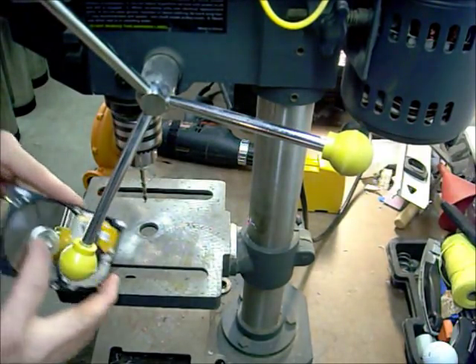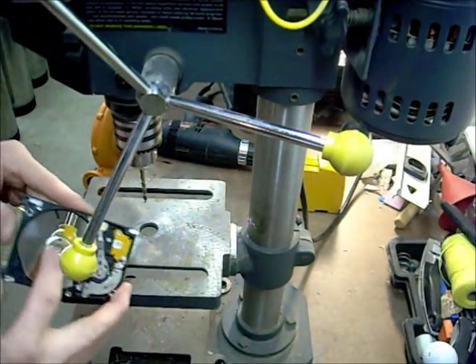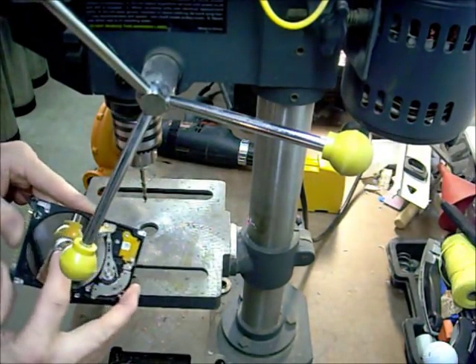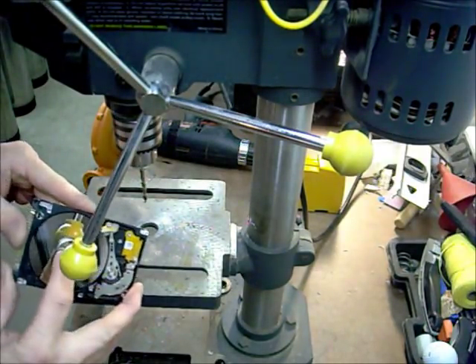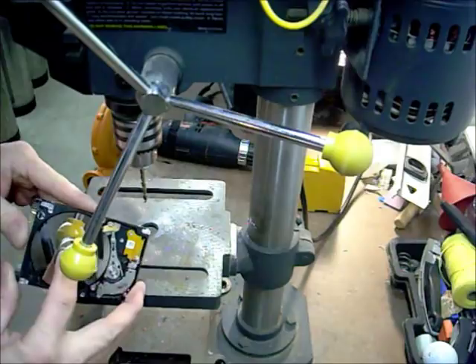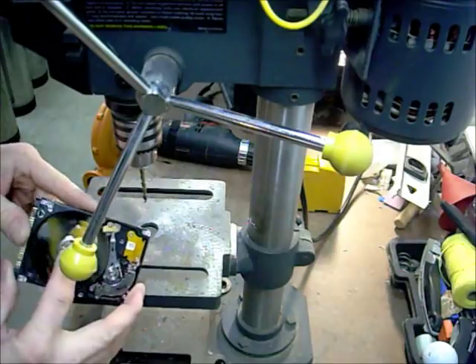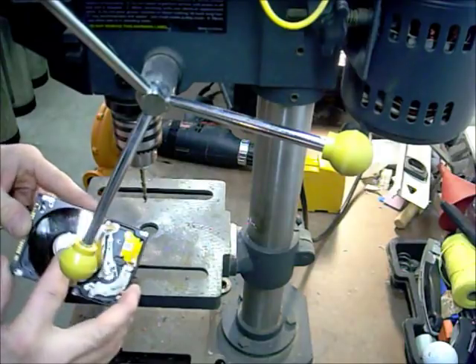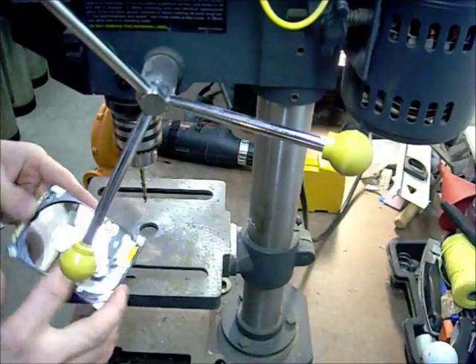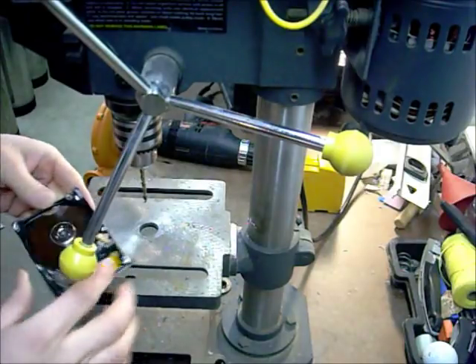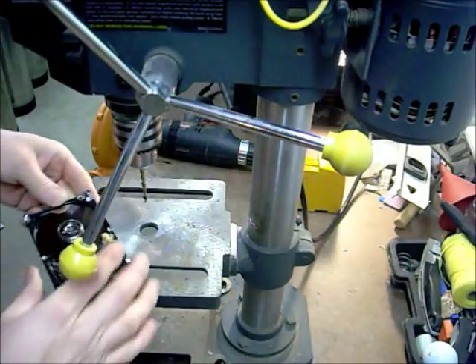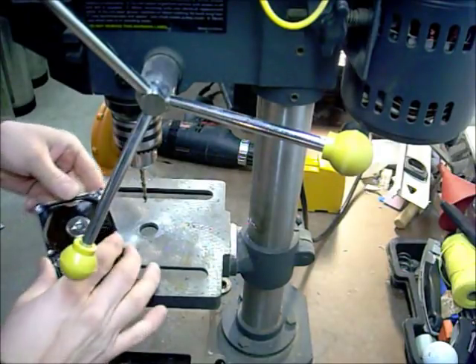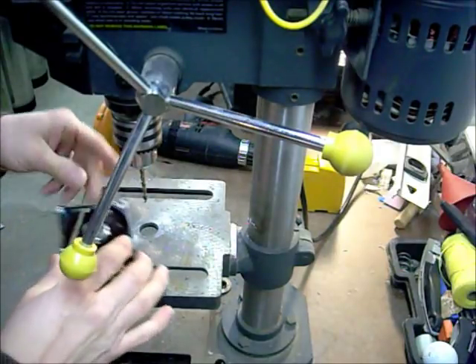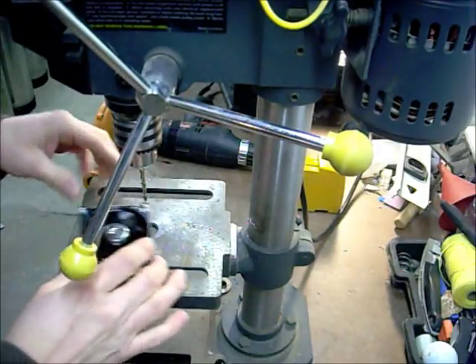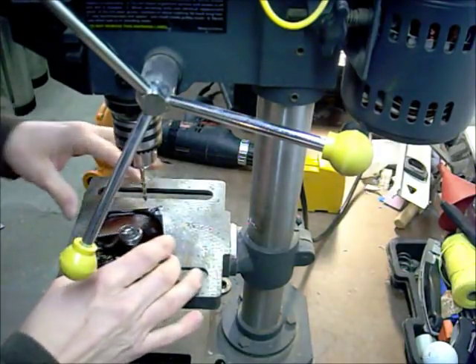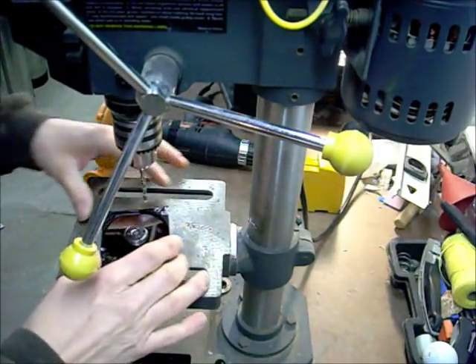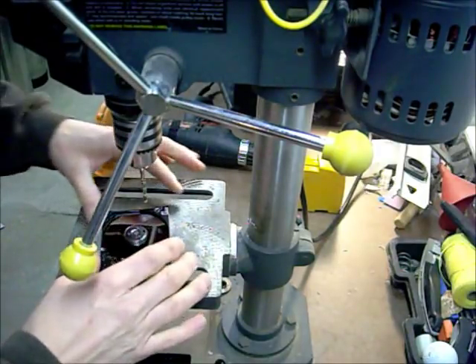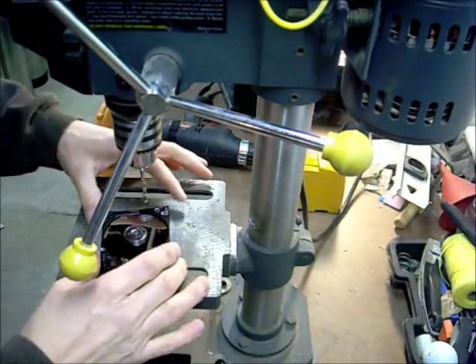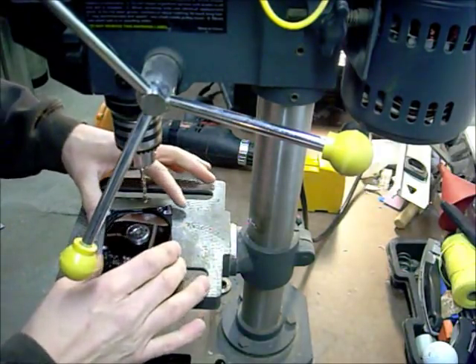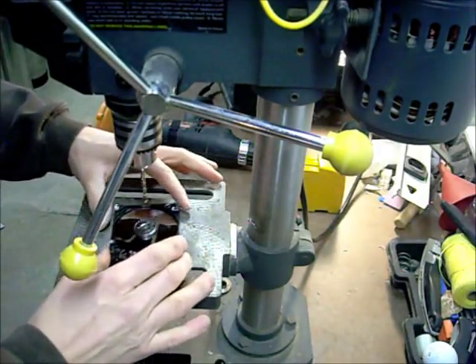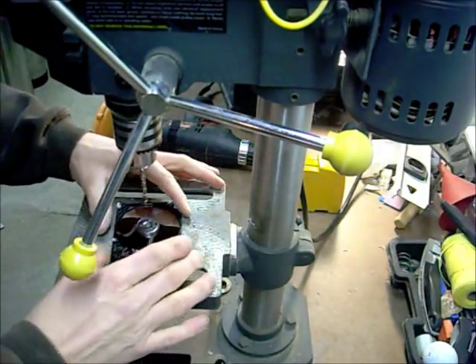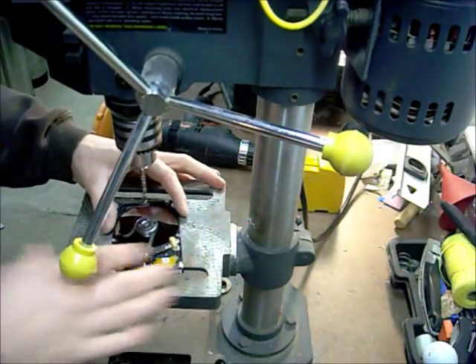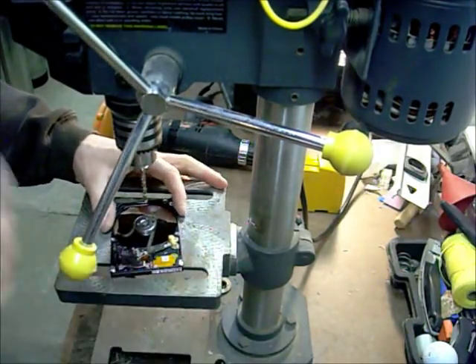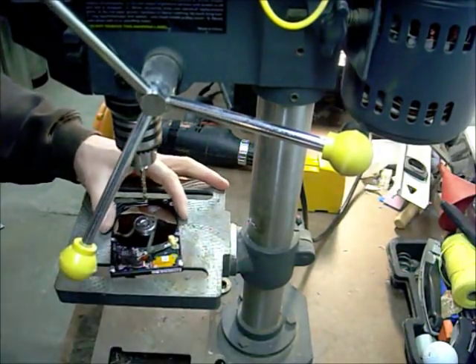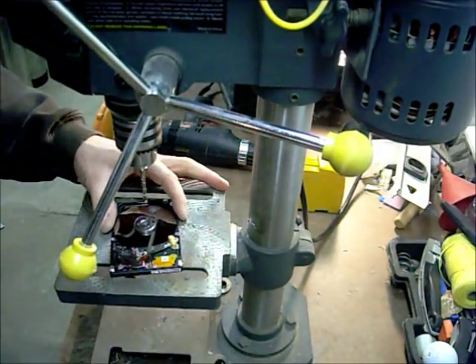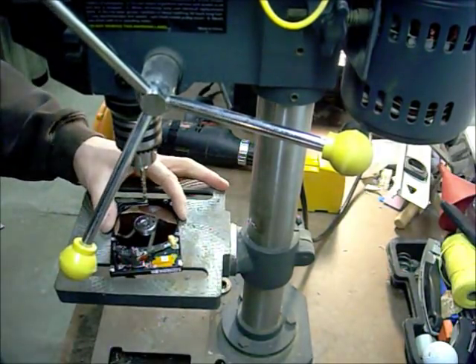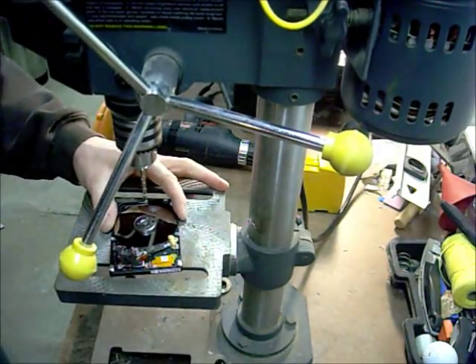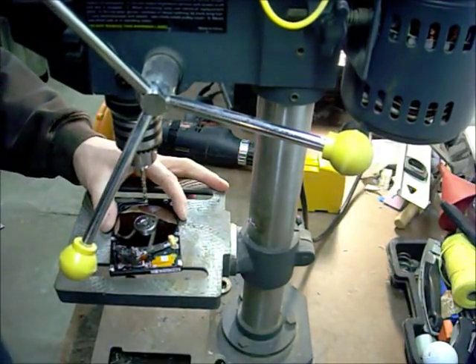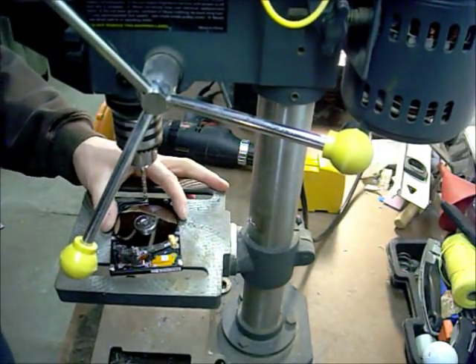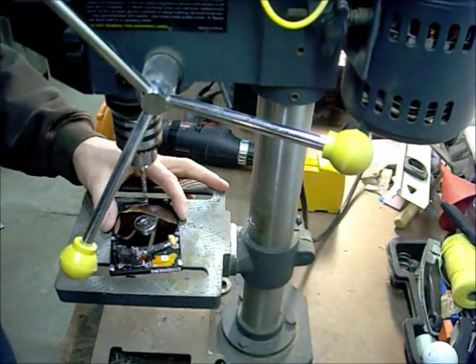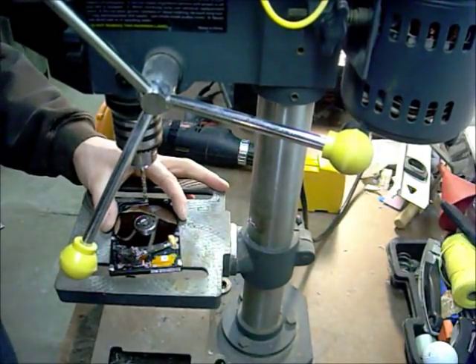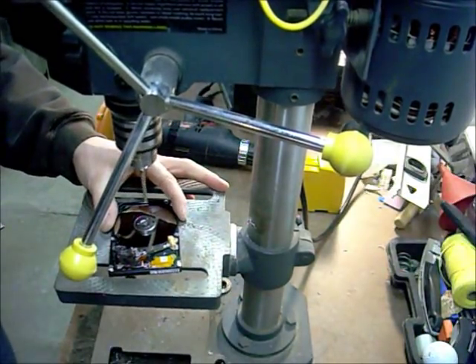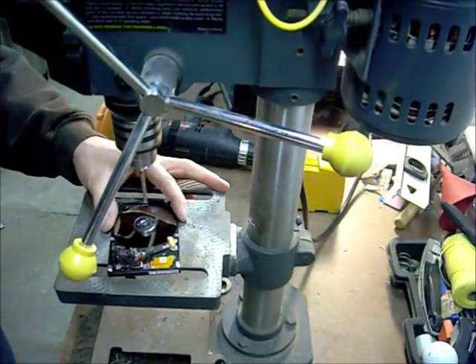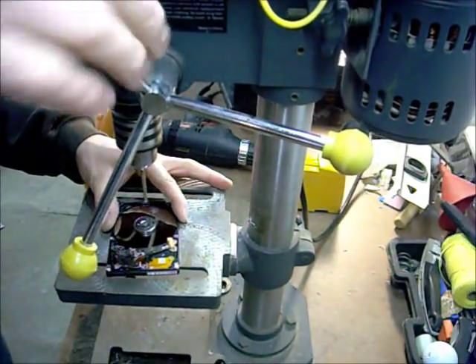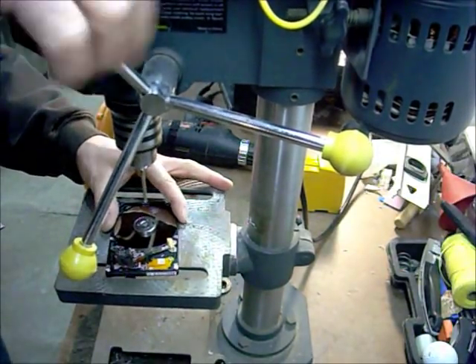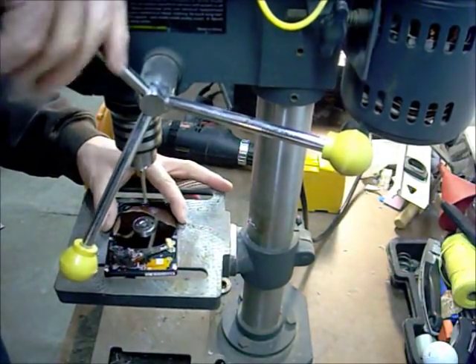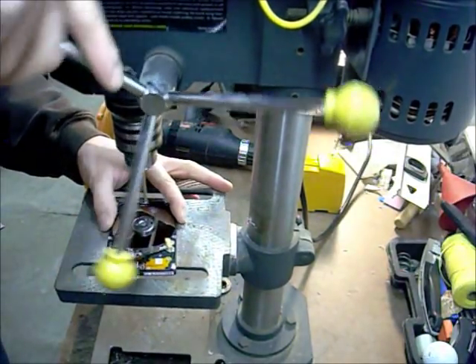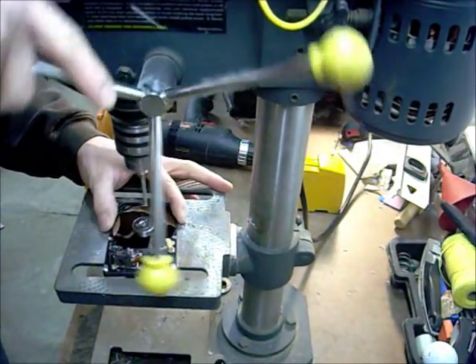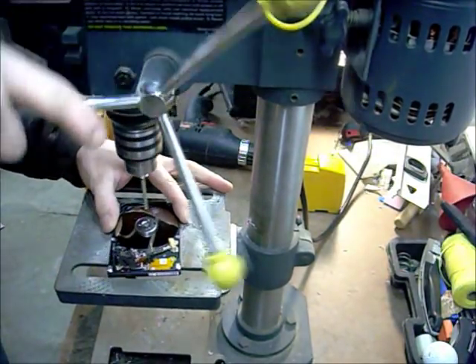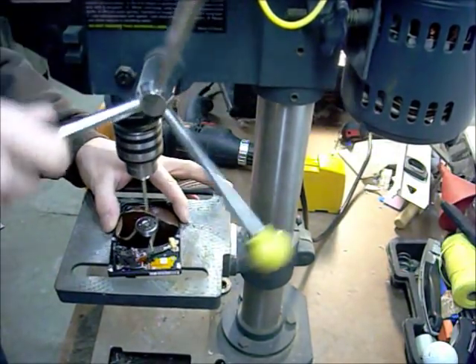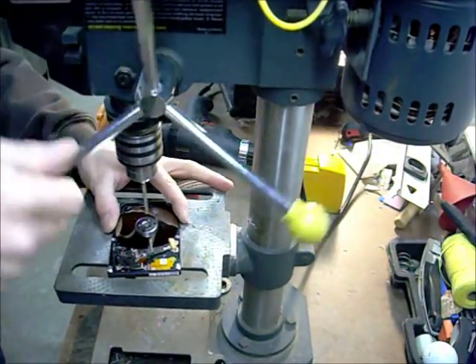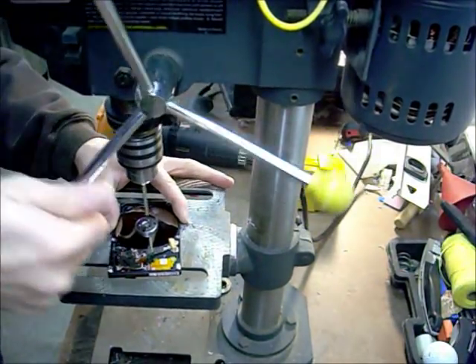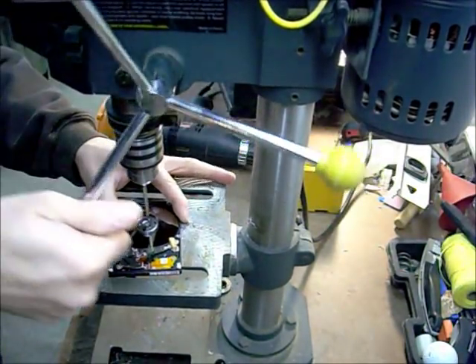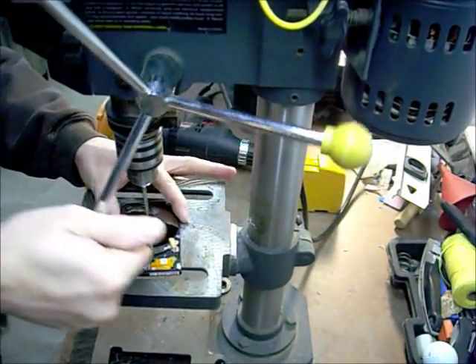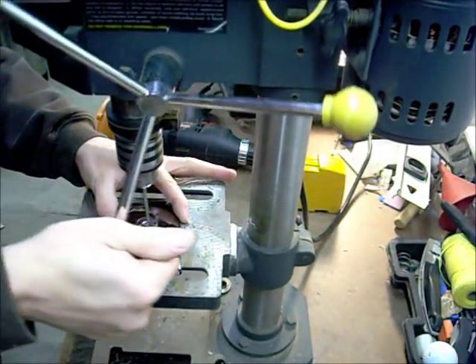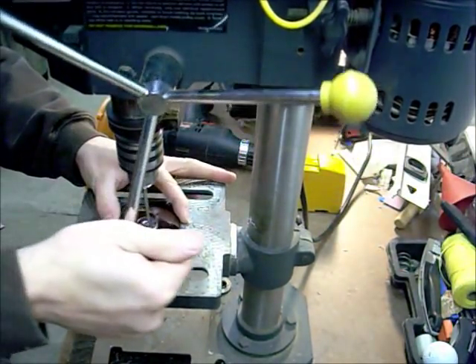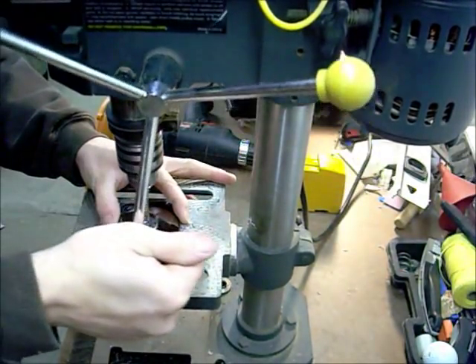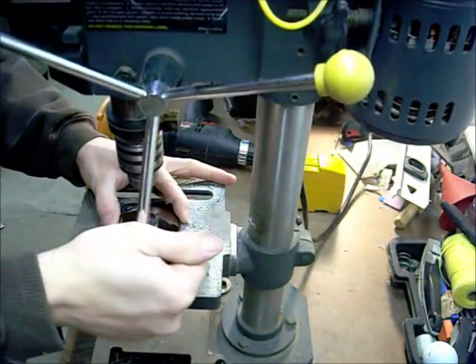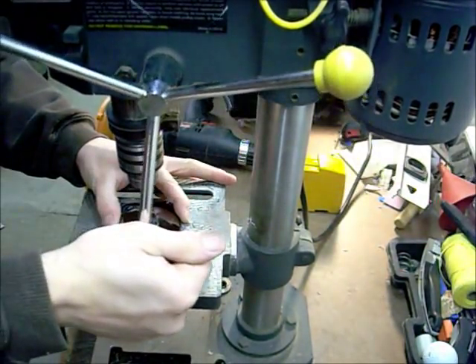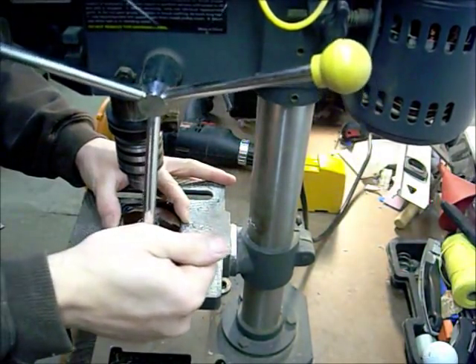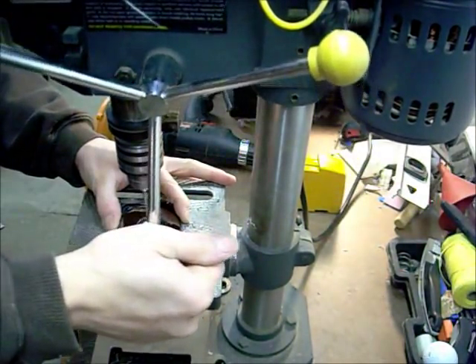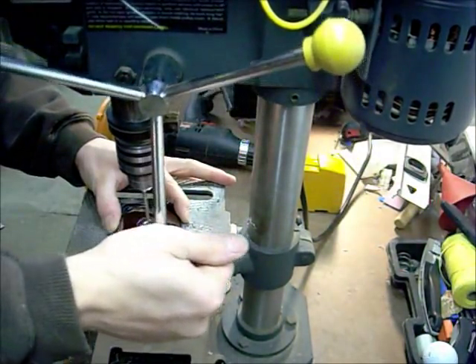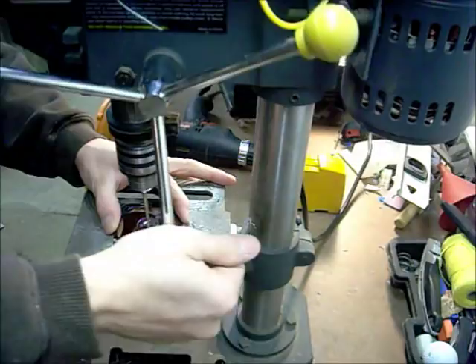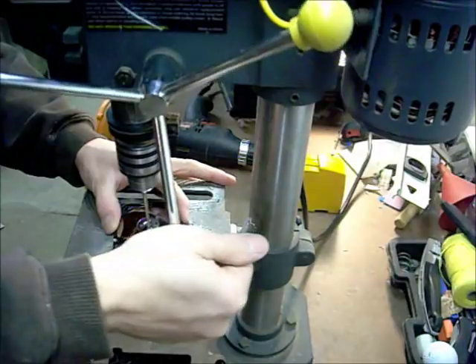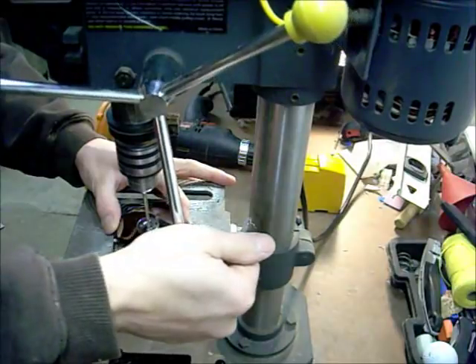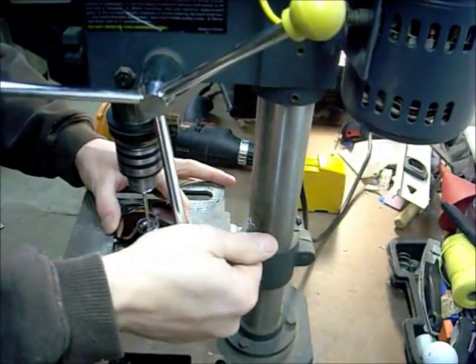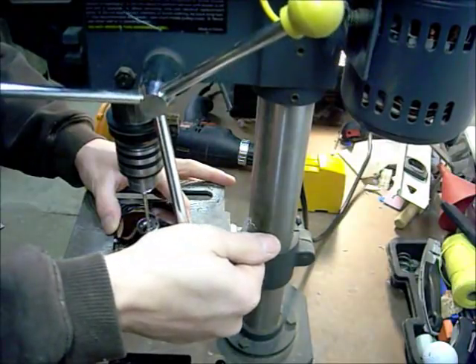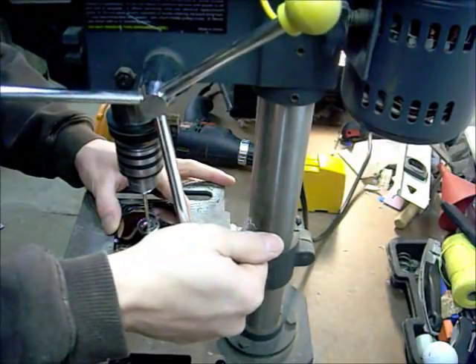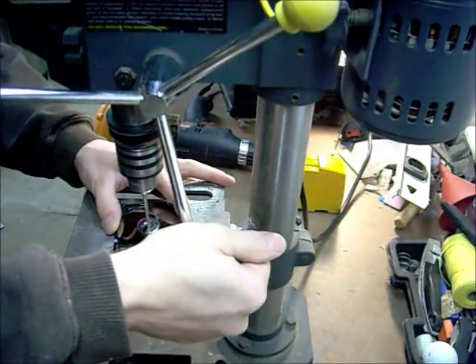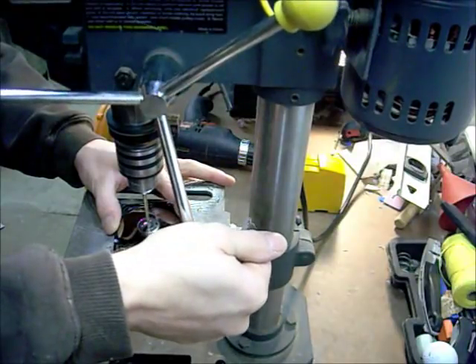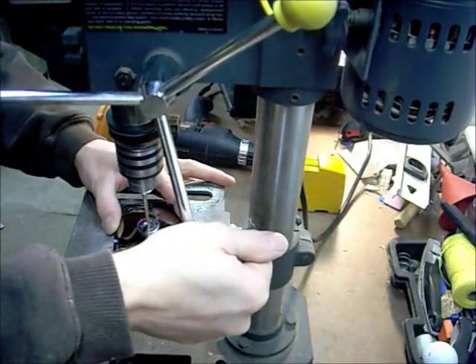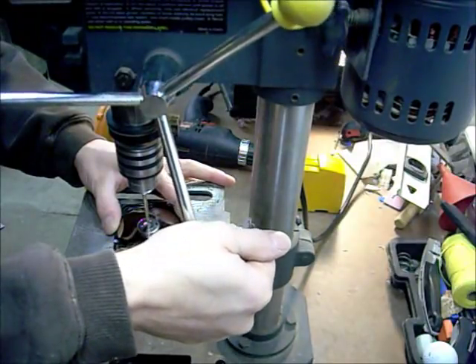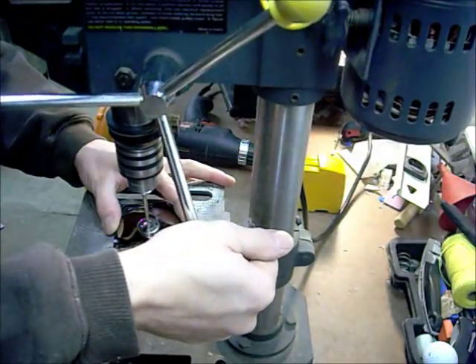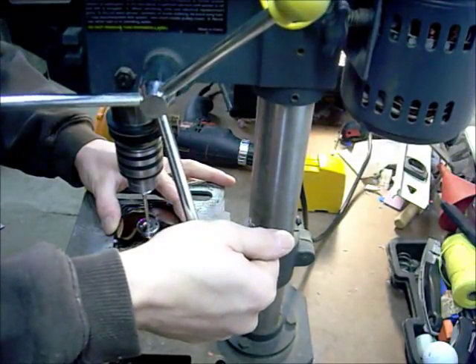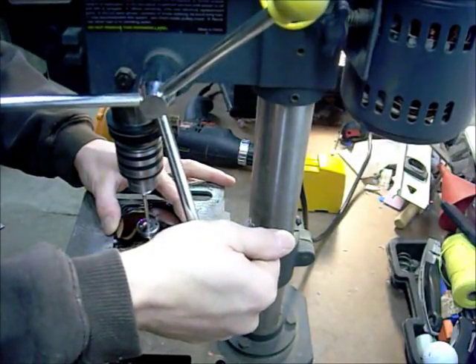There's one in the center here, so we'll just tap that one out. It tends to spin so it's hard to do sometimes.